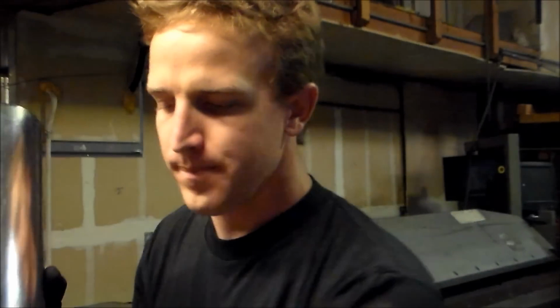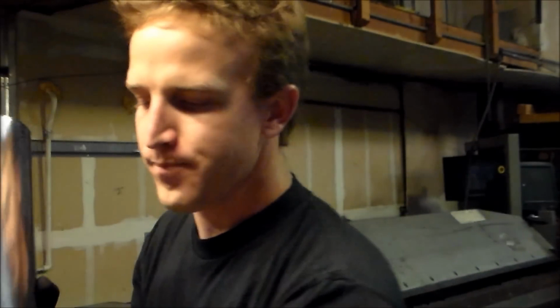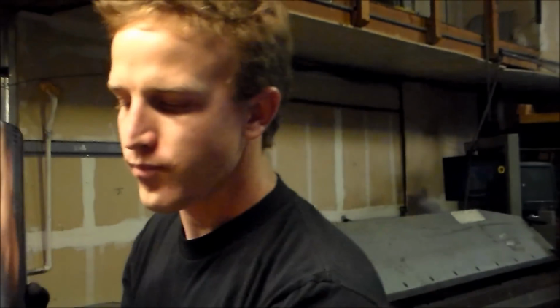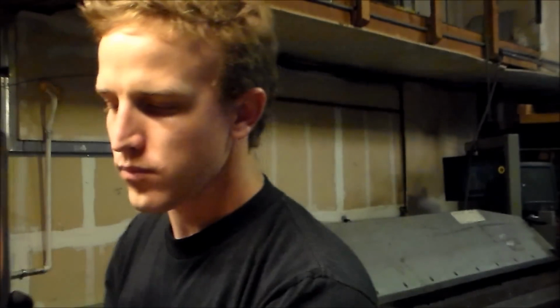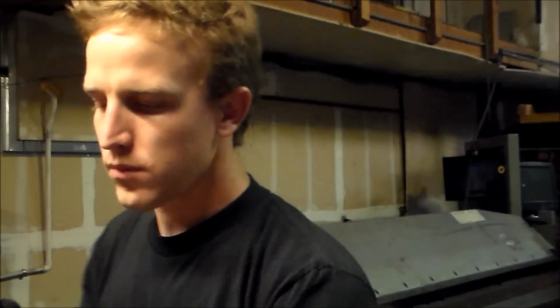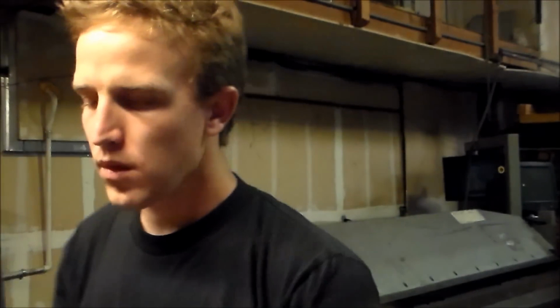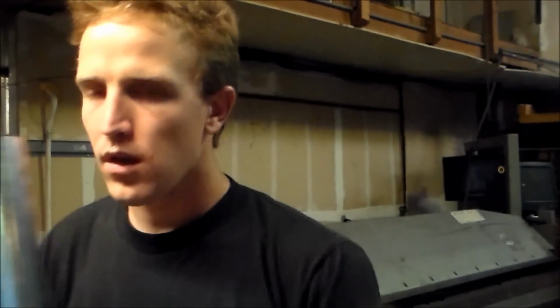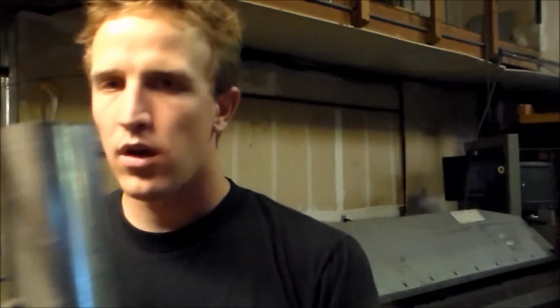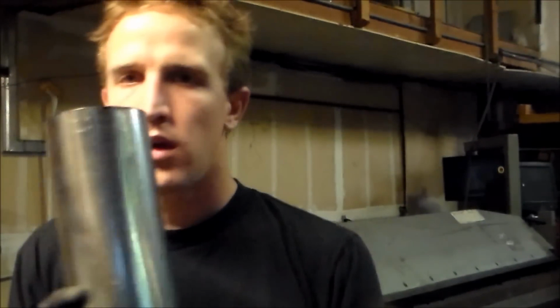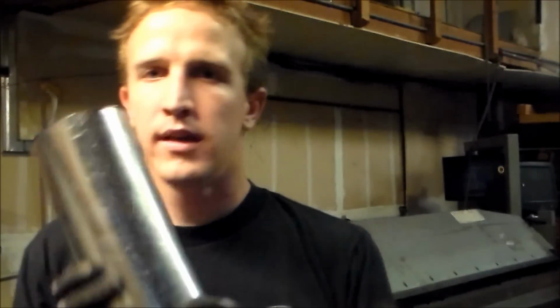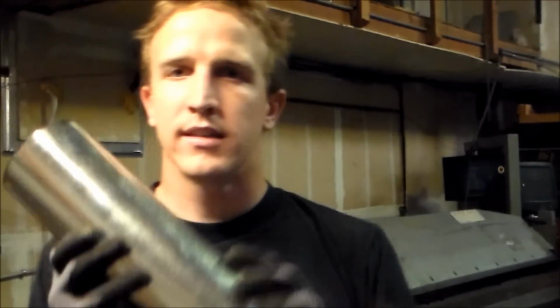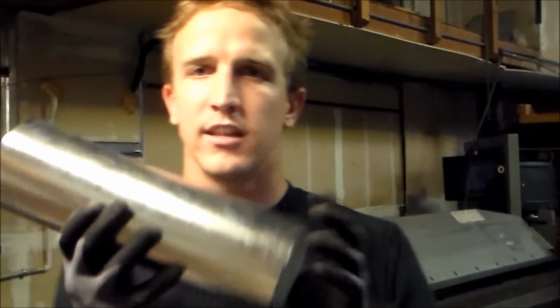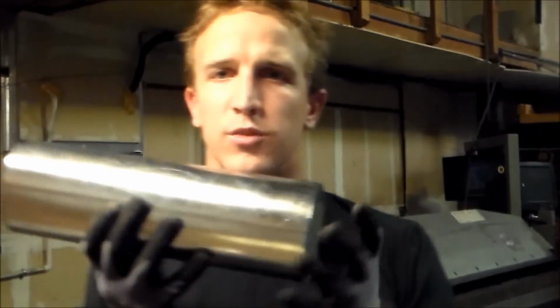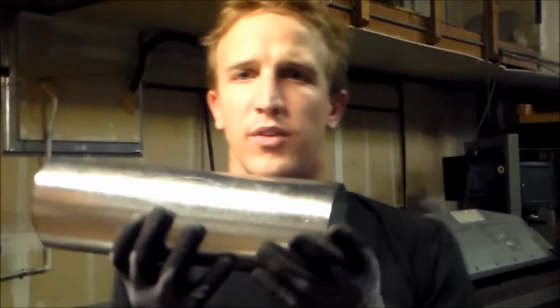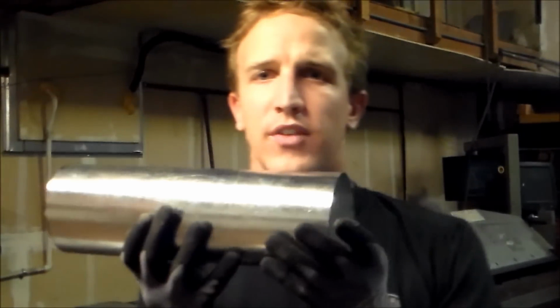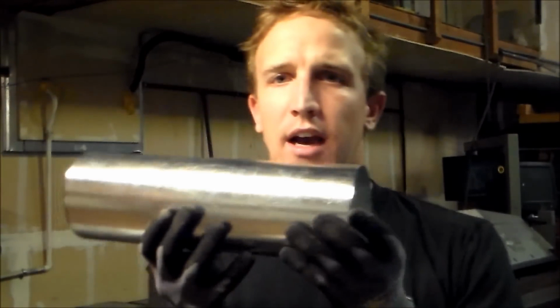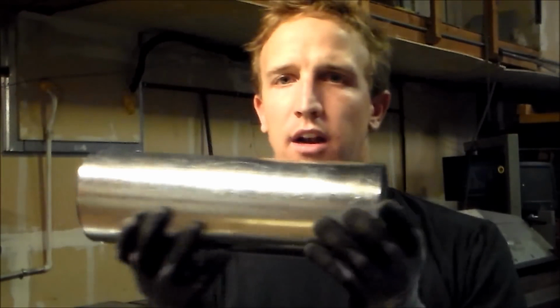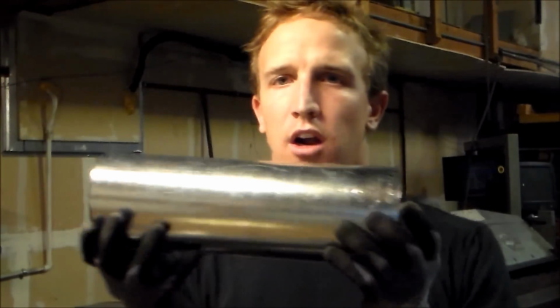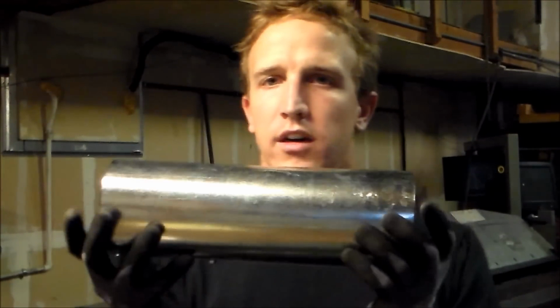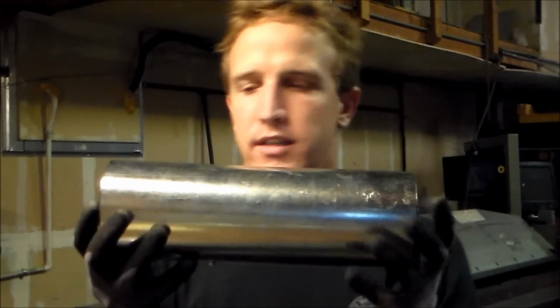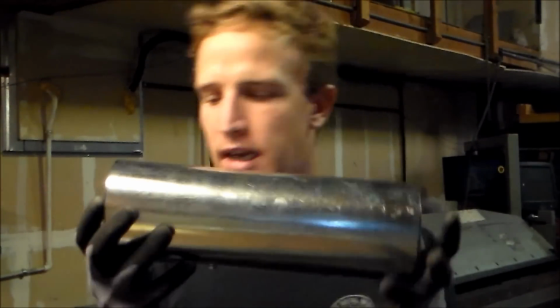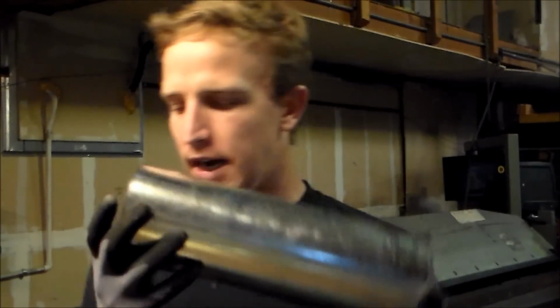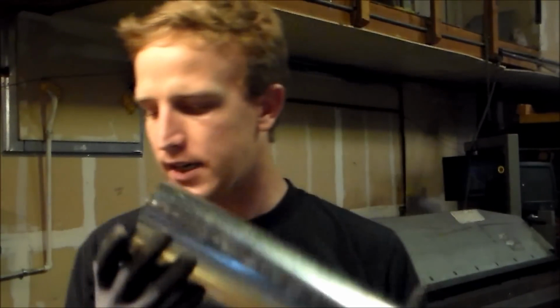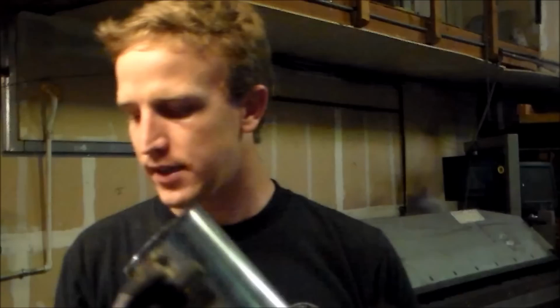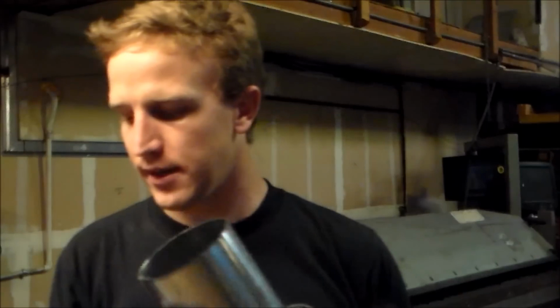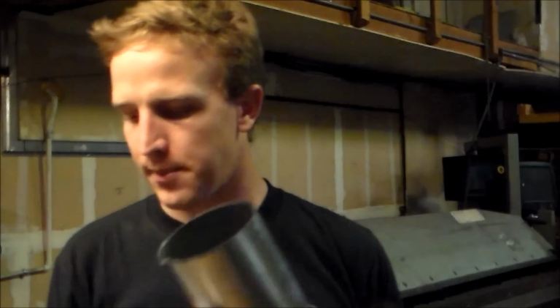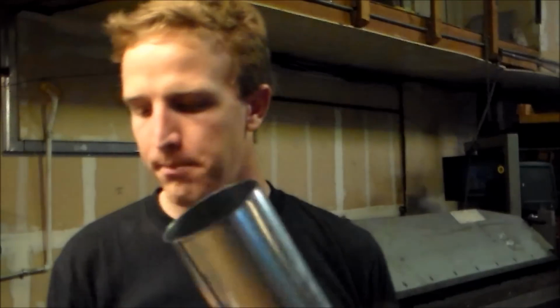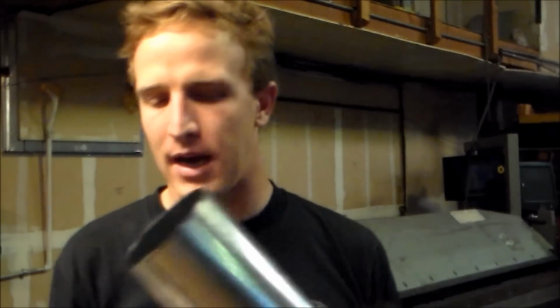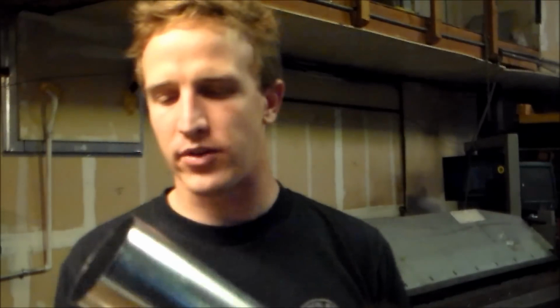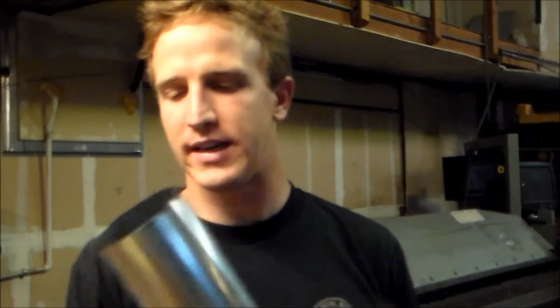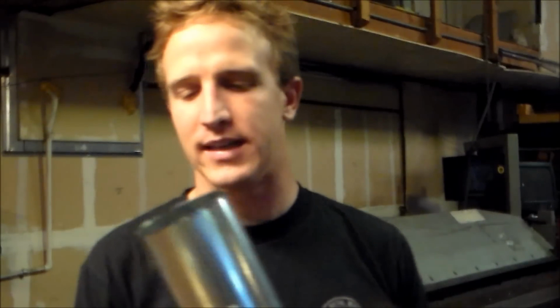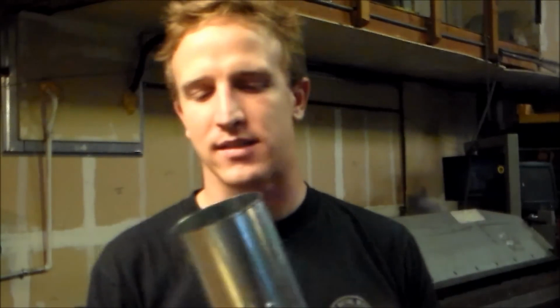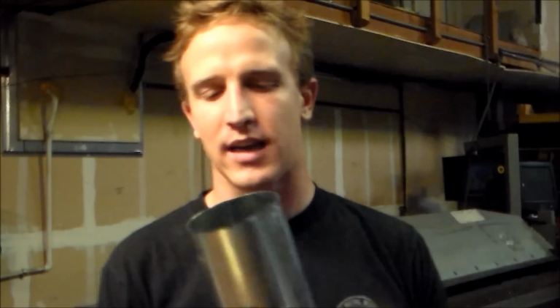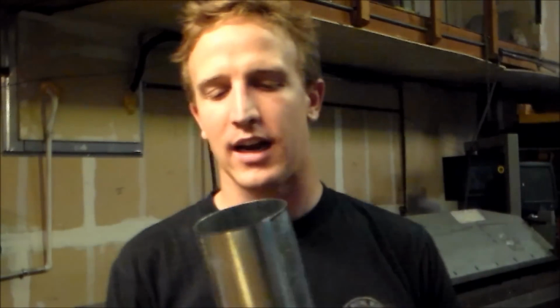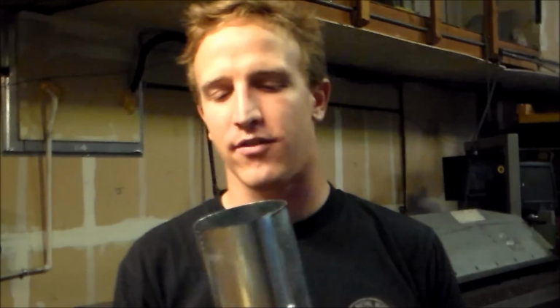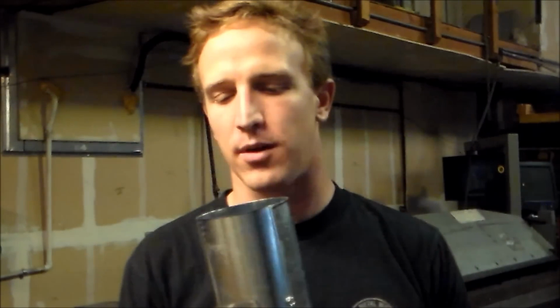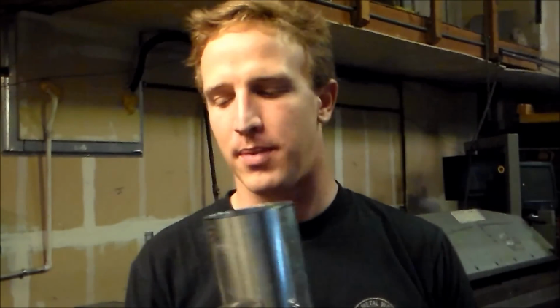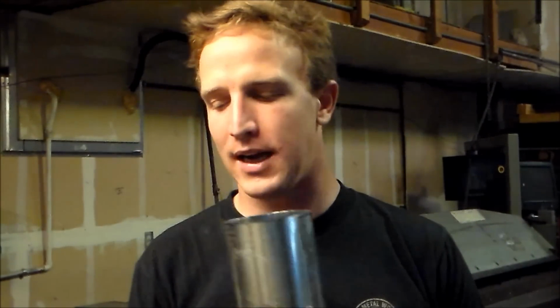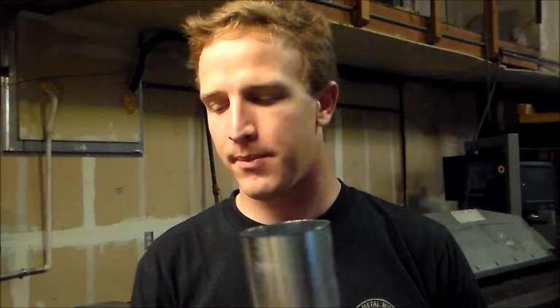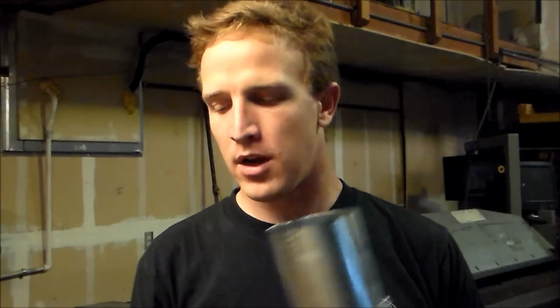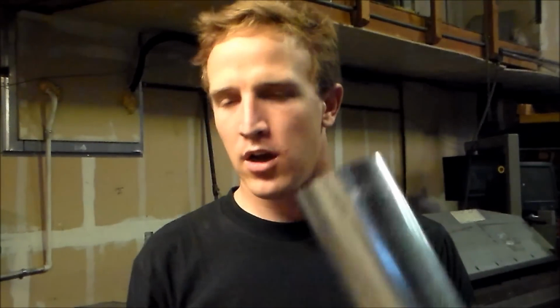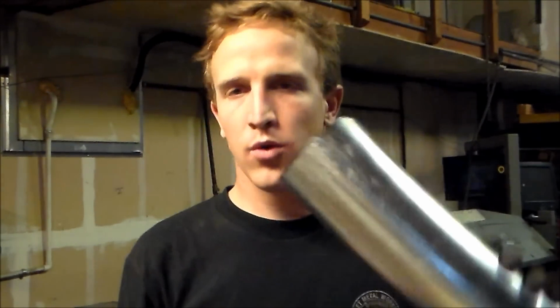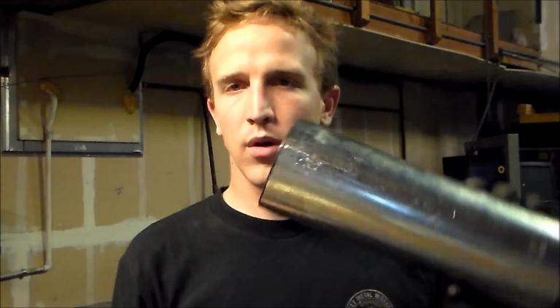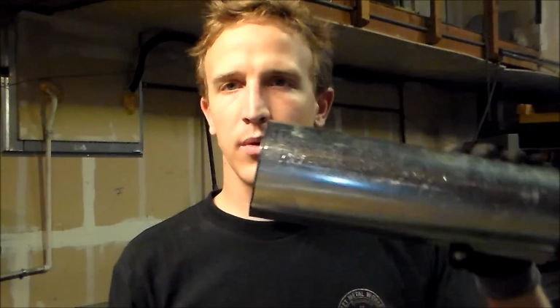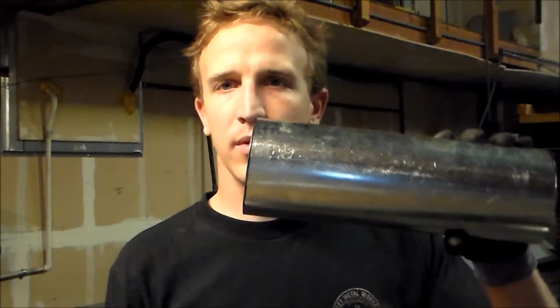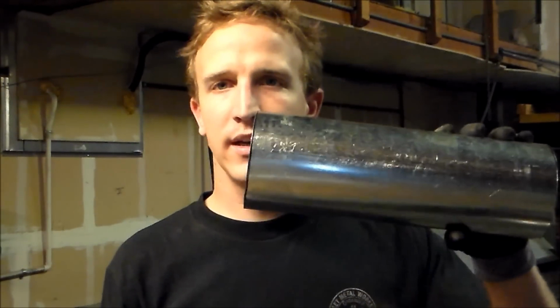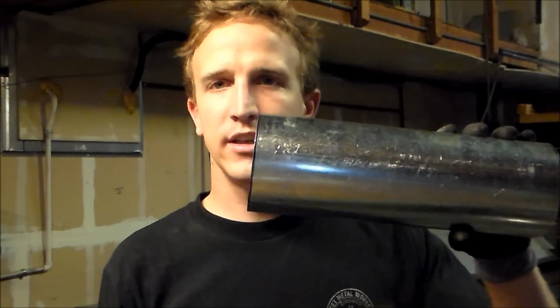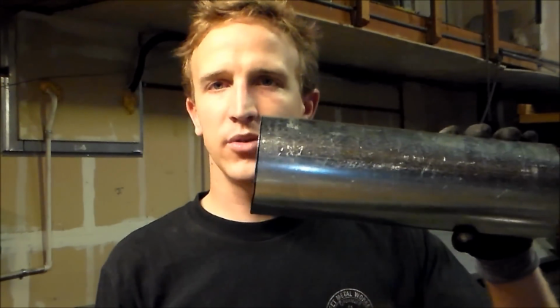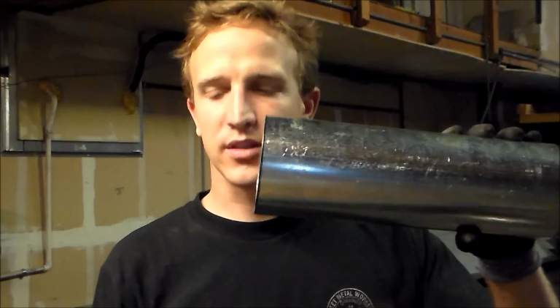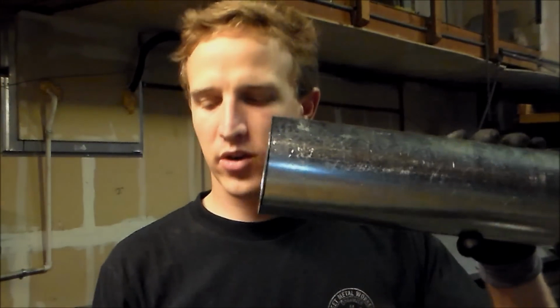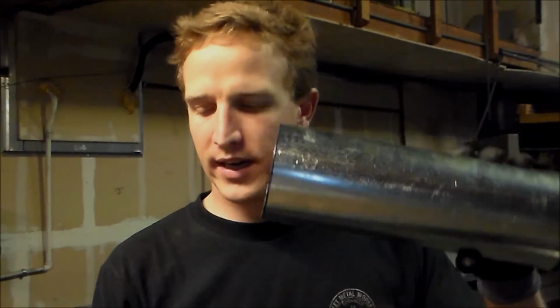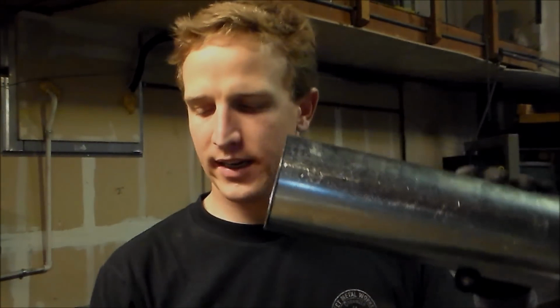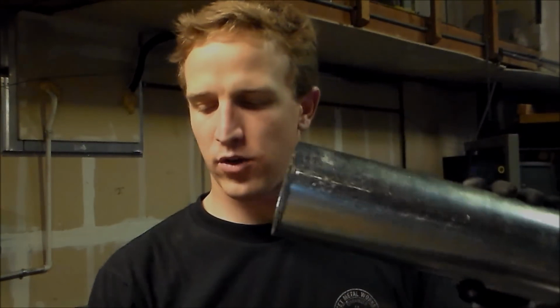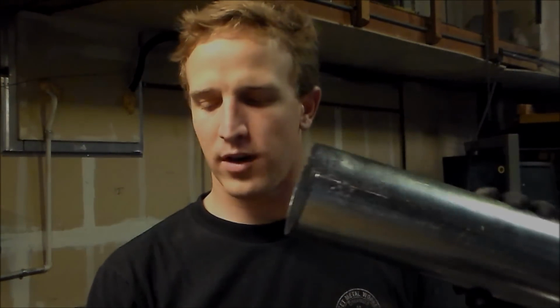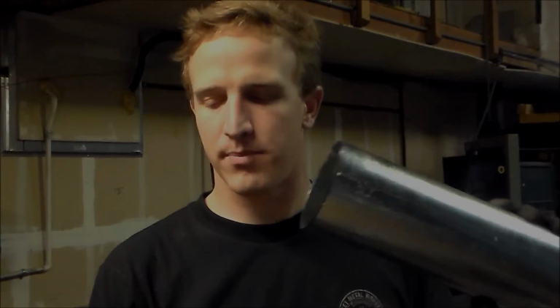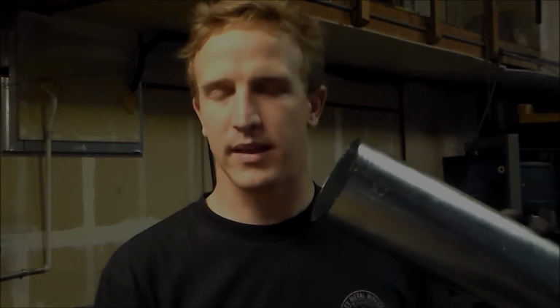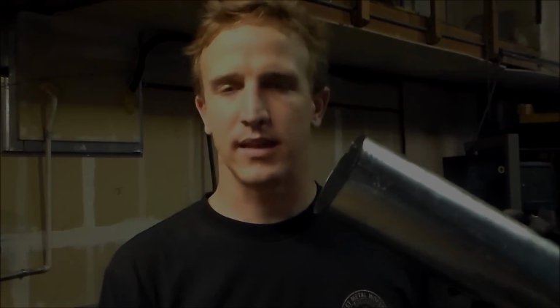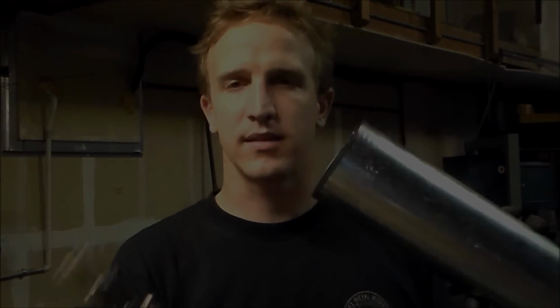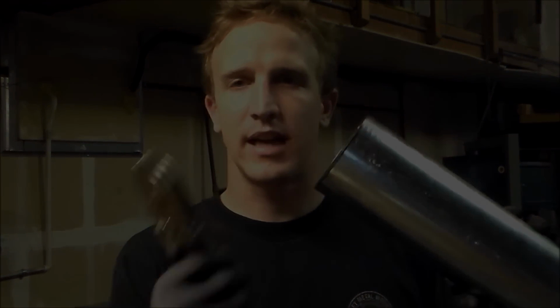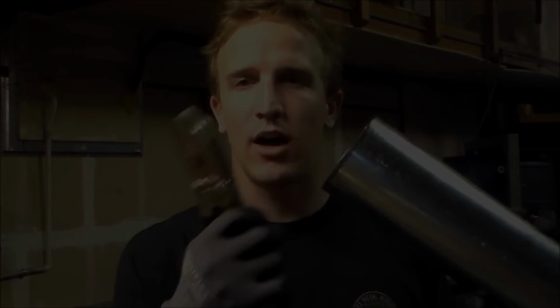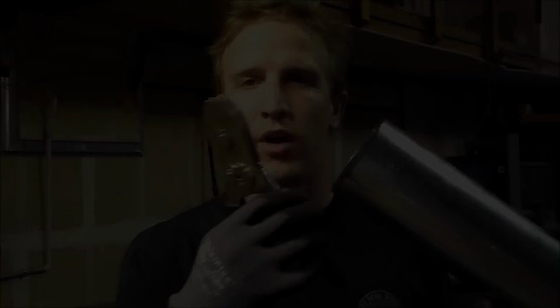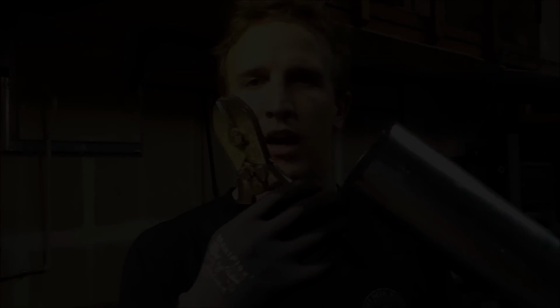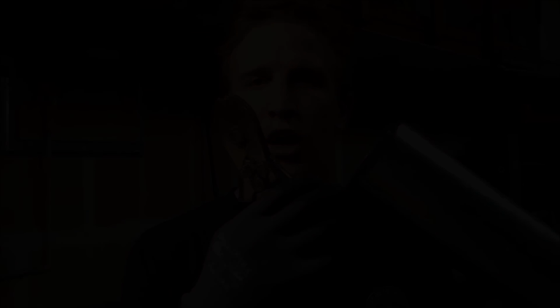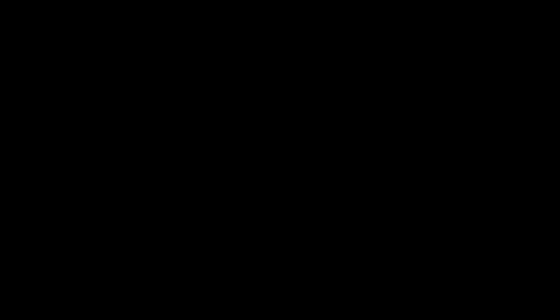So, since we've got our duct mounted inside of our pipe, what we want to do is go ahead and crimp this.